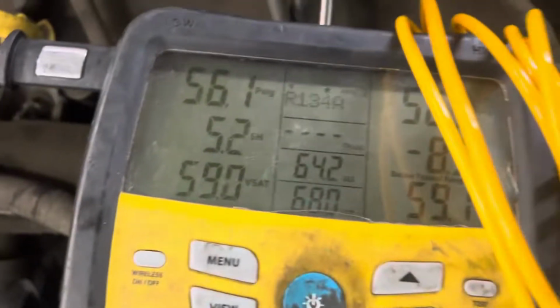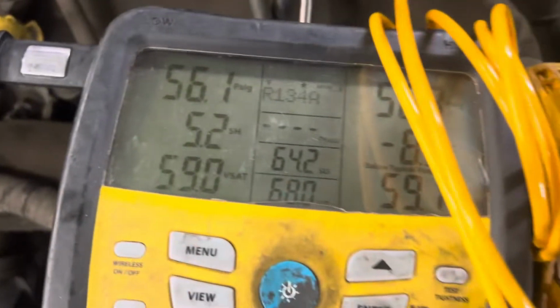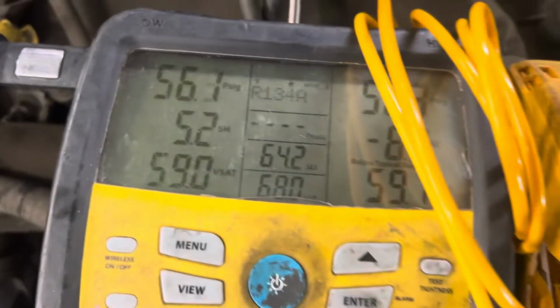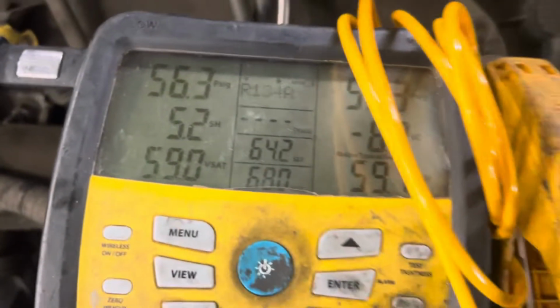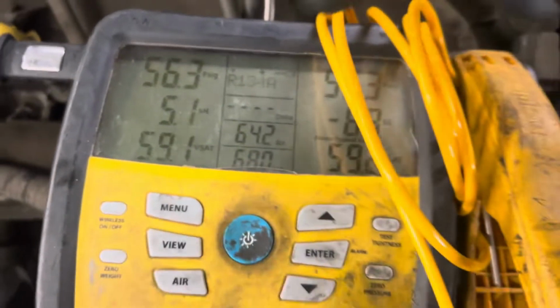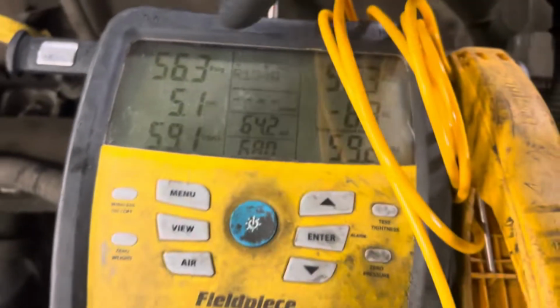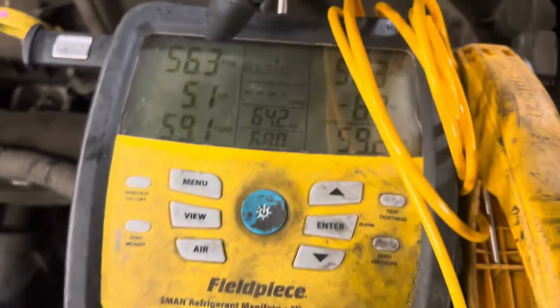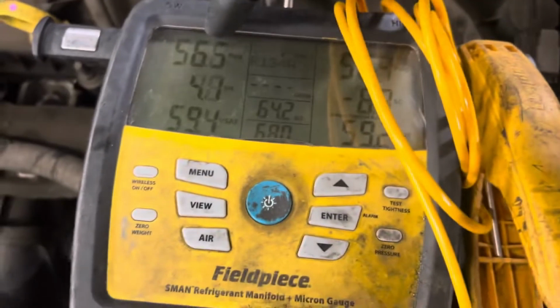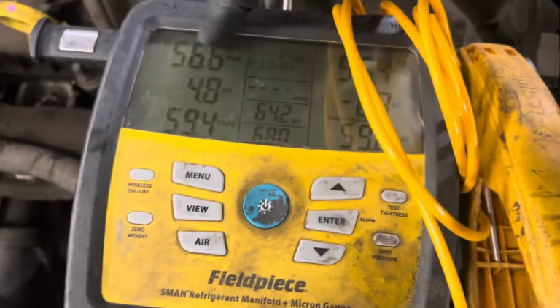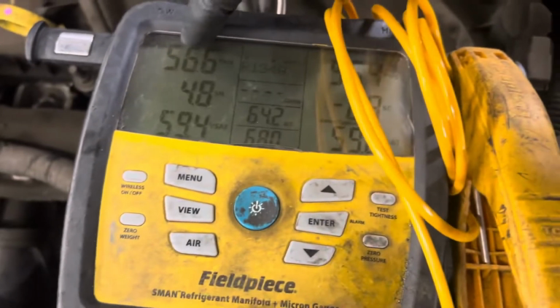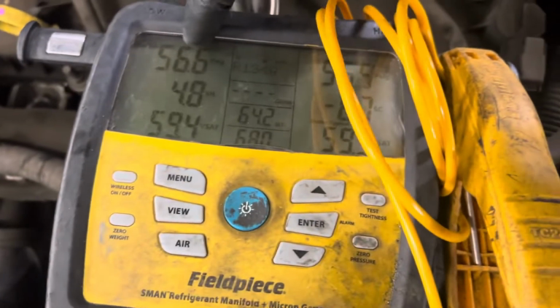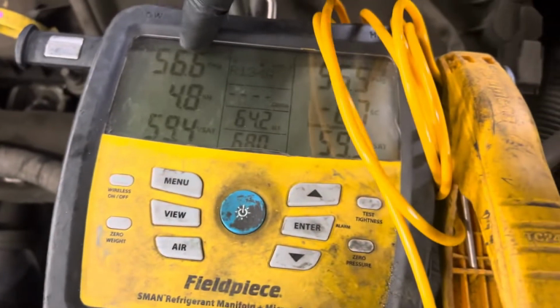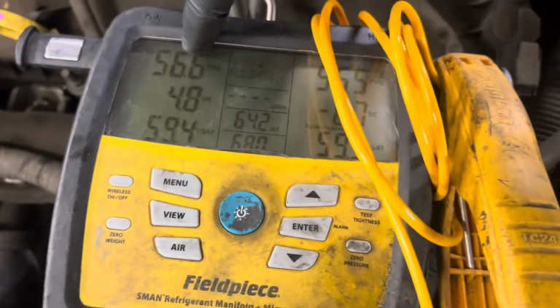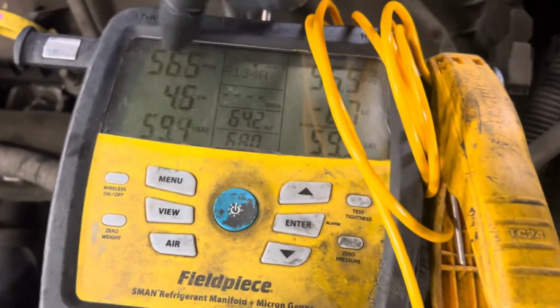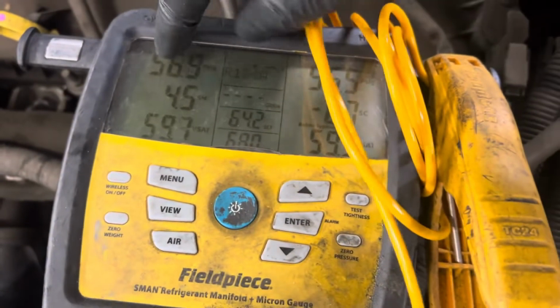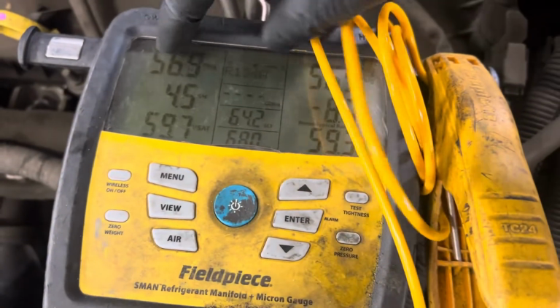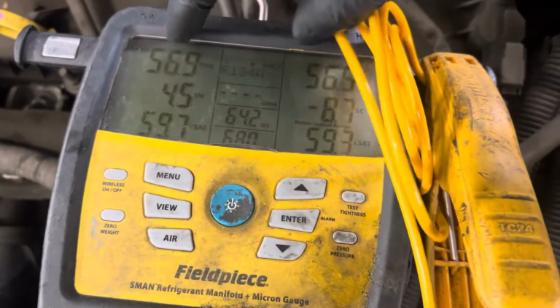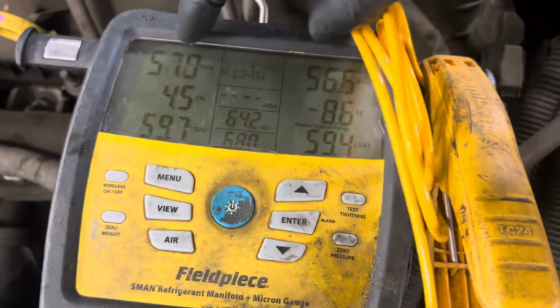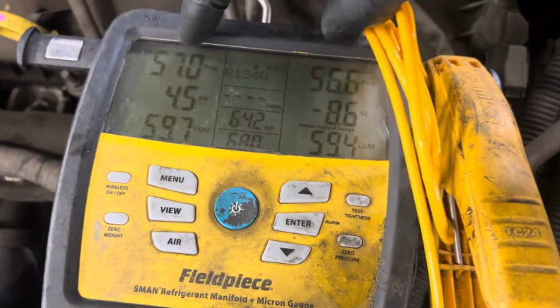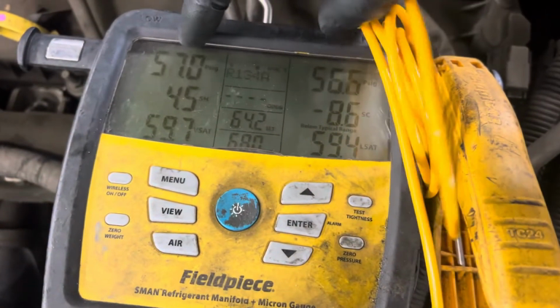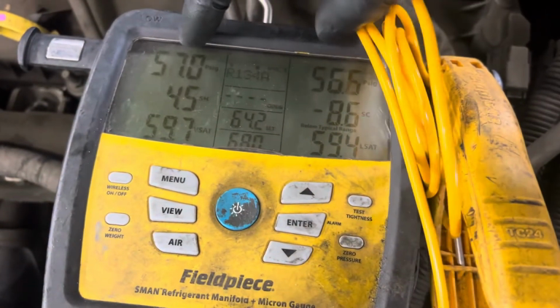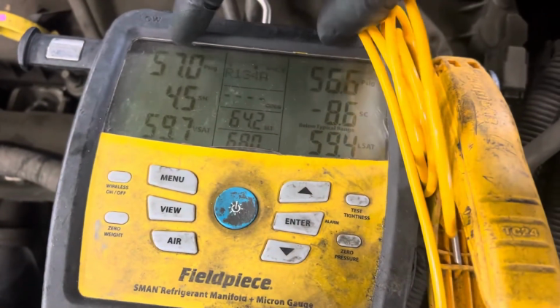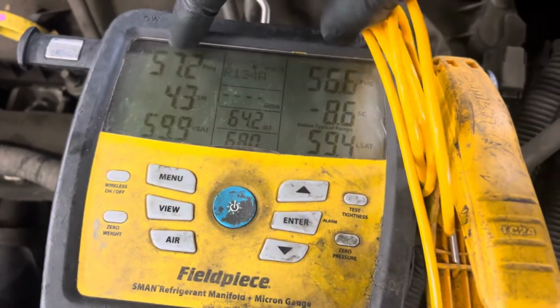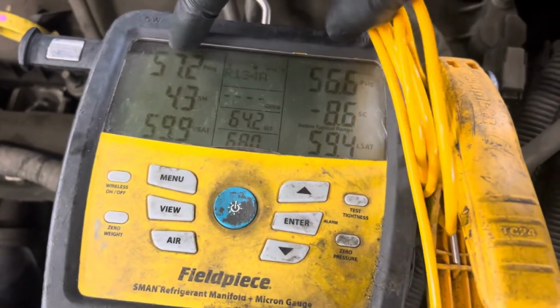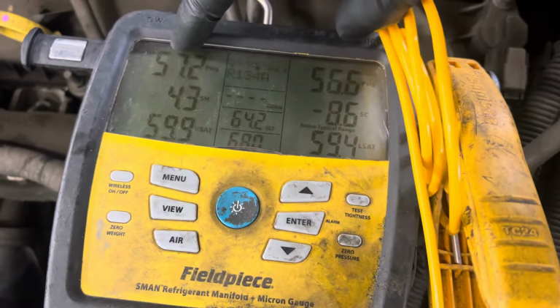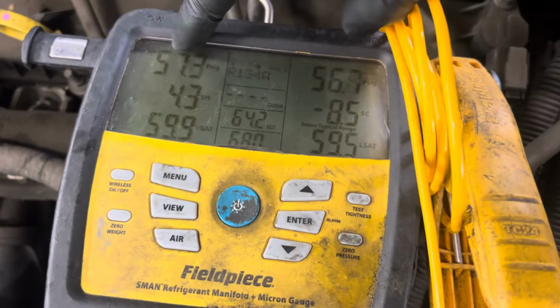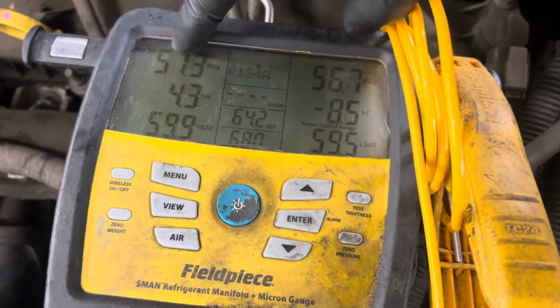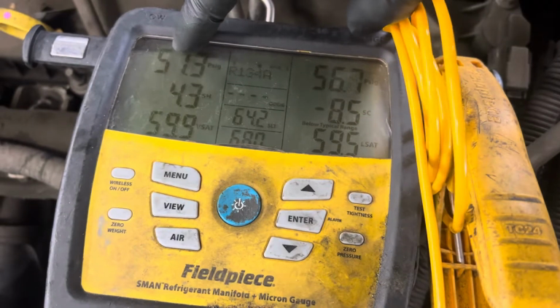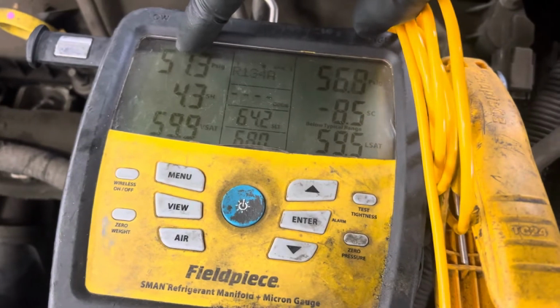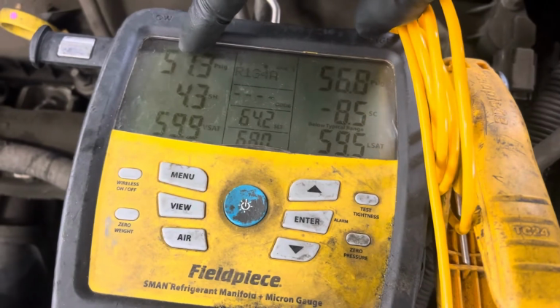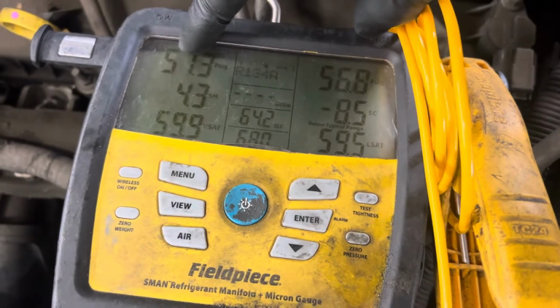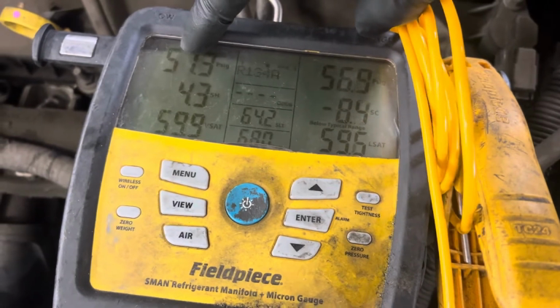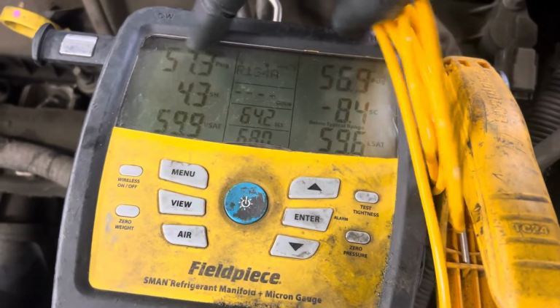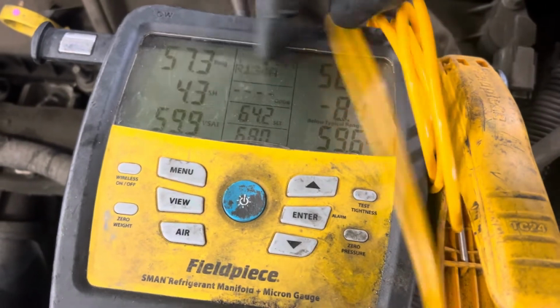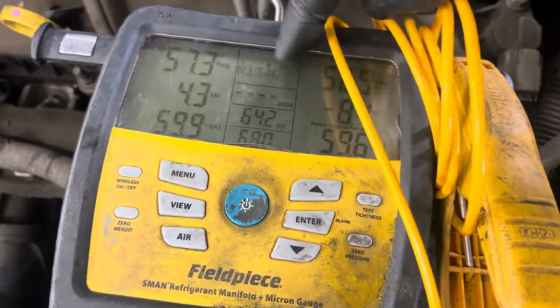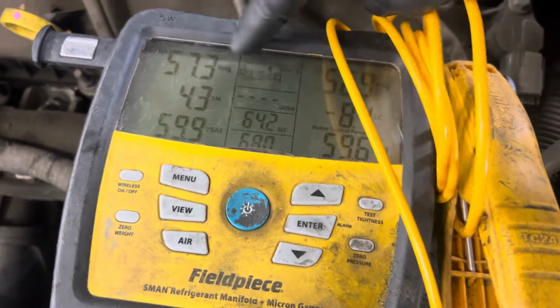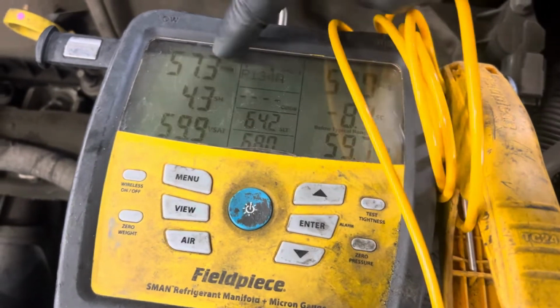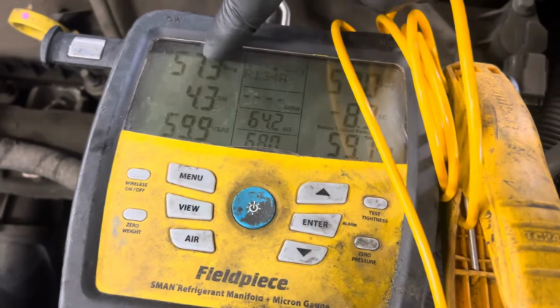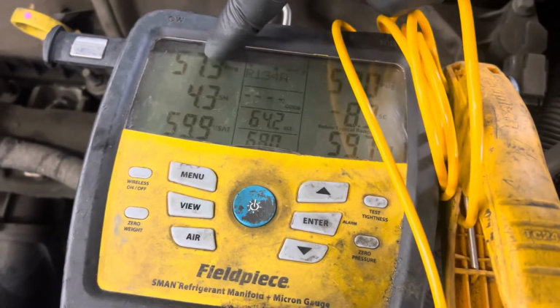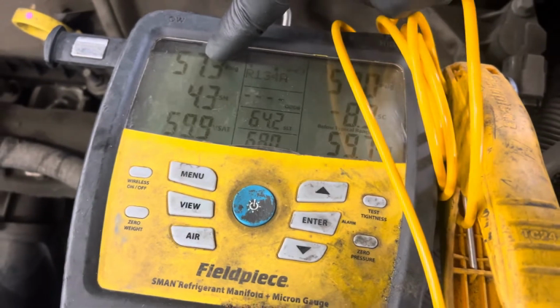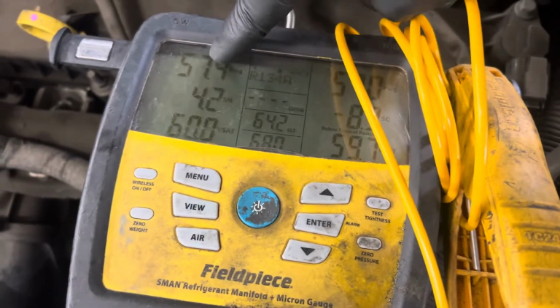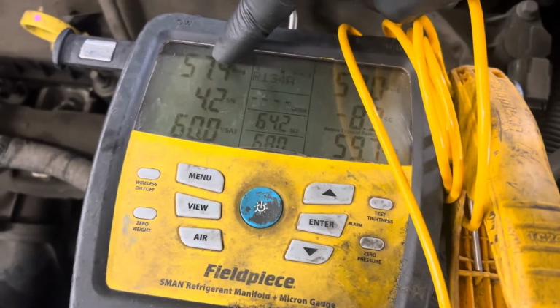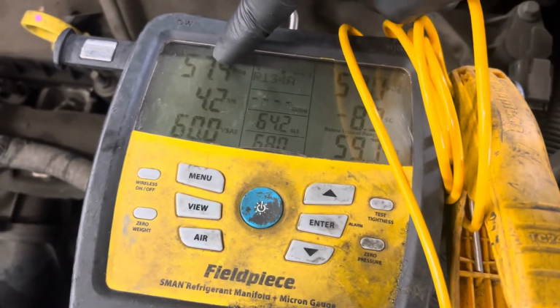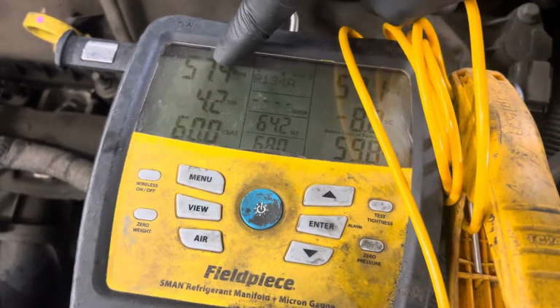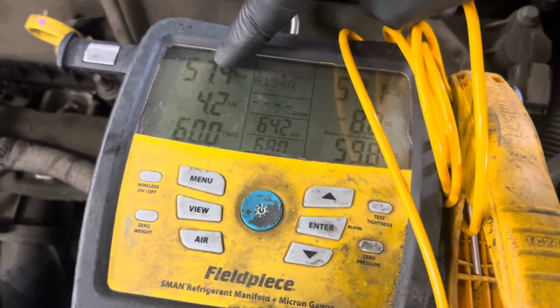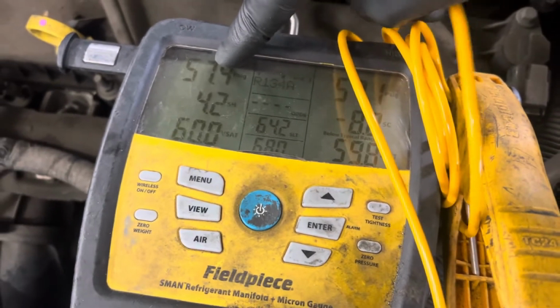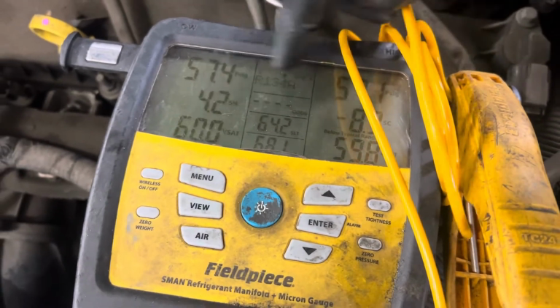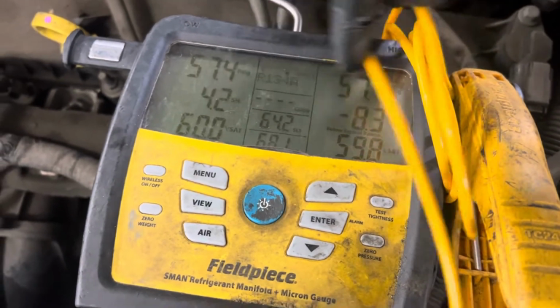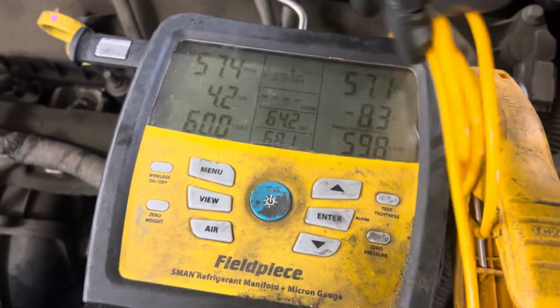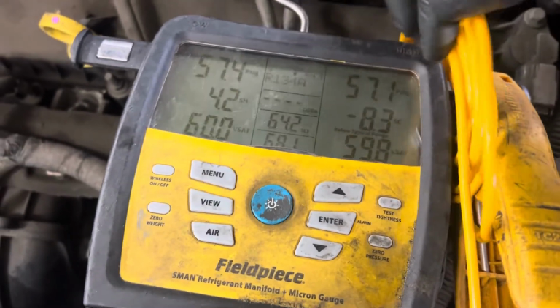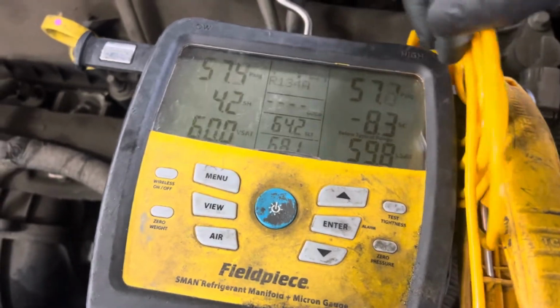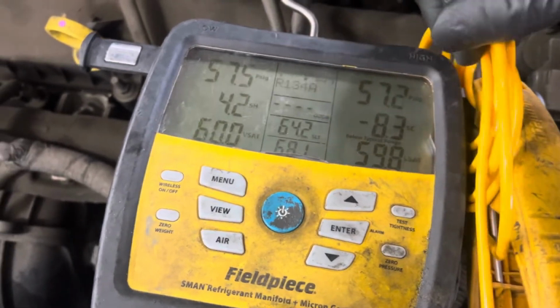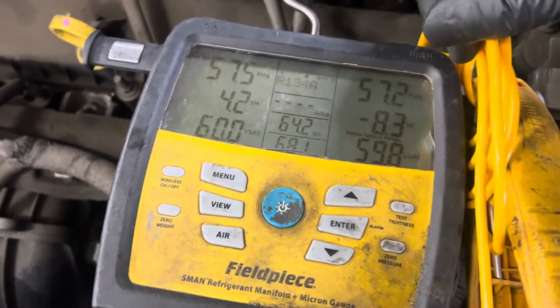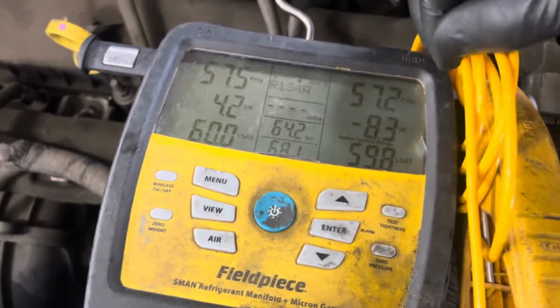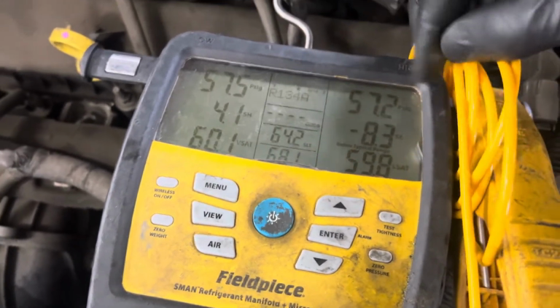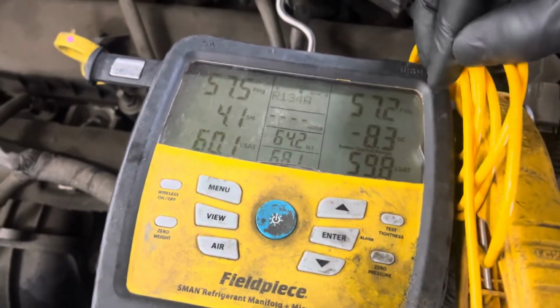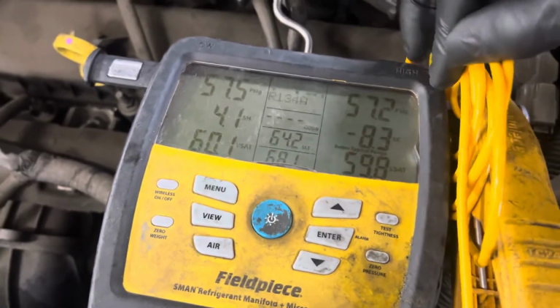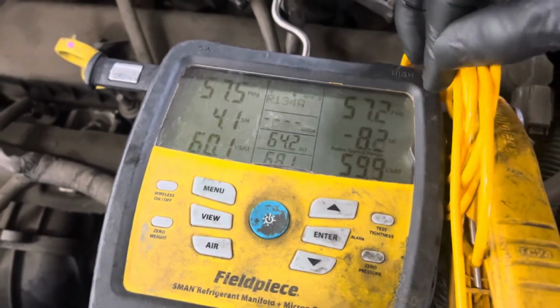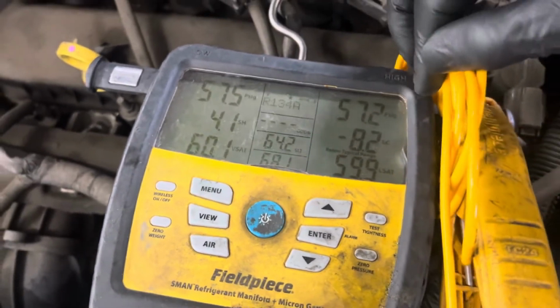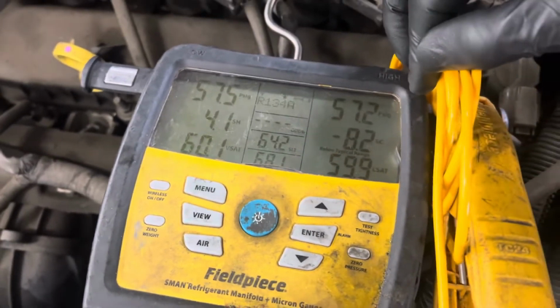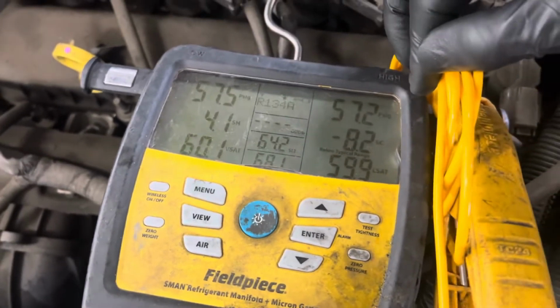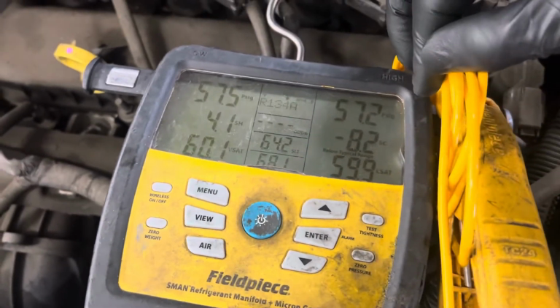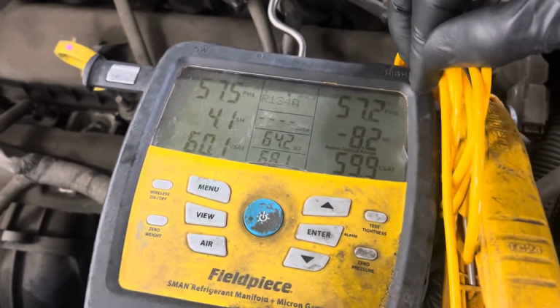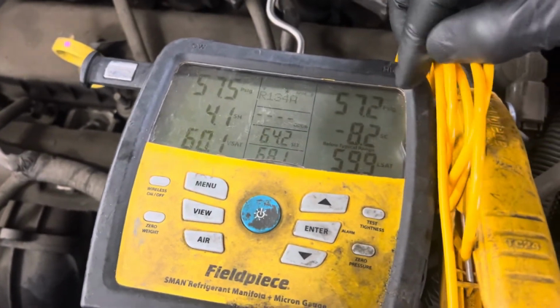Now we went from negative 15 to 57. It's a cold morning and this has been sitting overnight, so the pressure has equalized as that valve opened up.